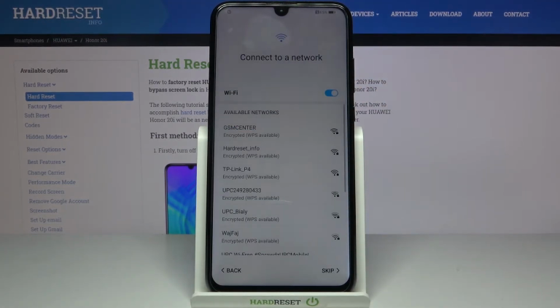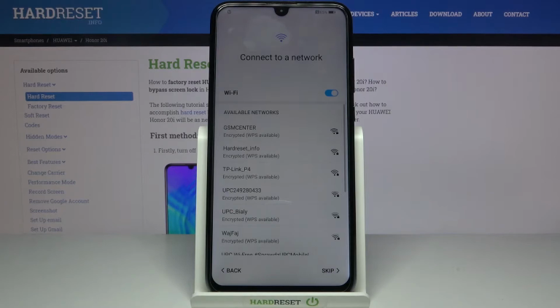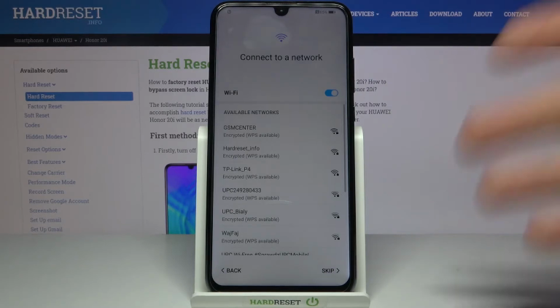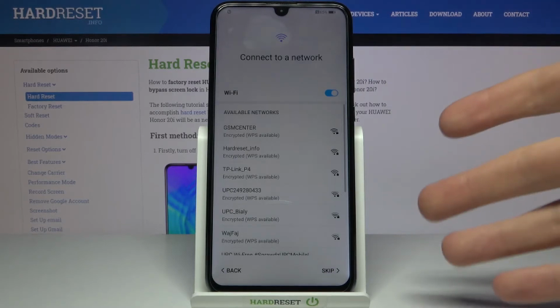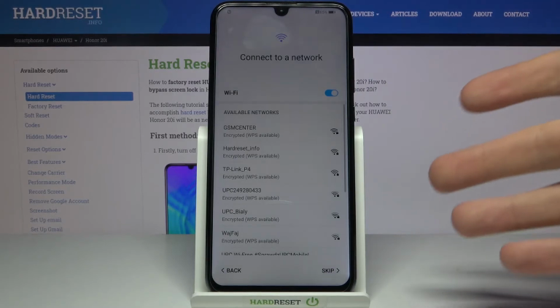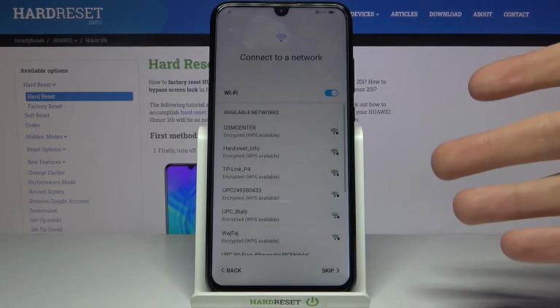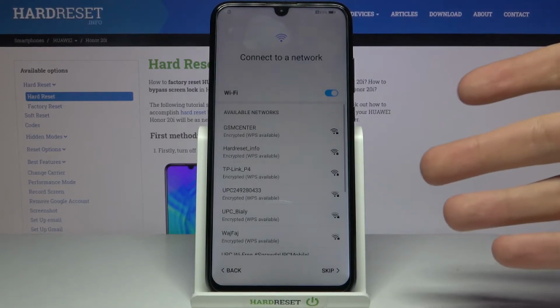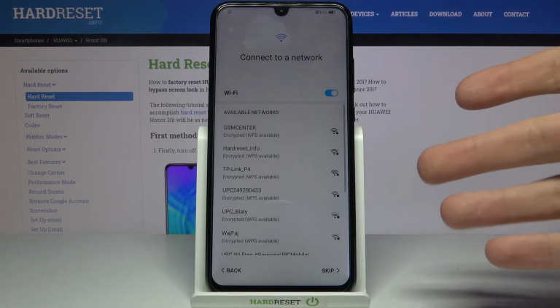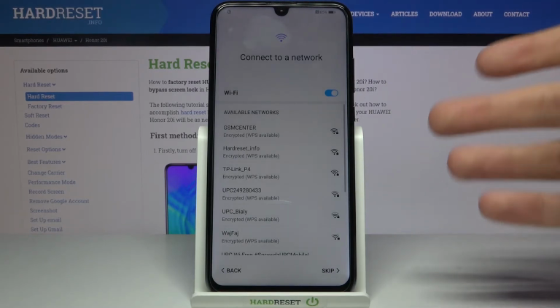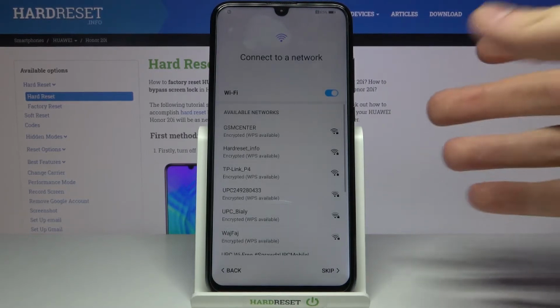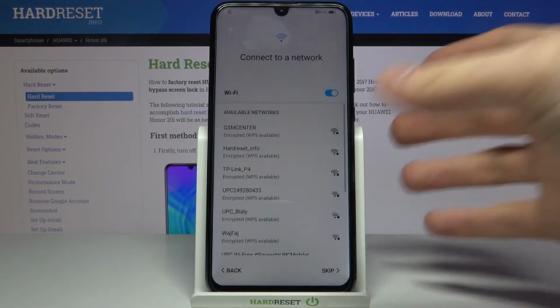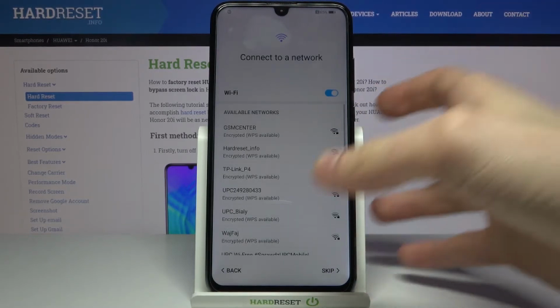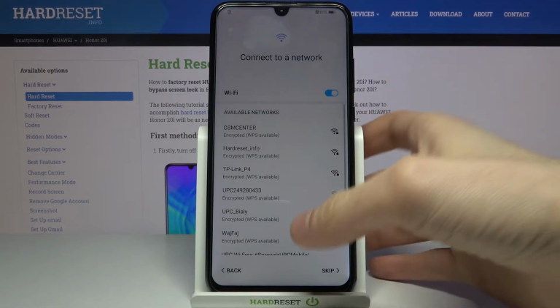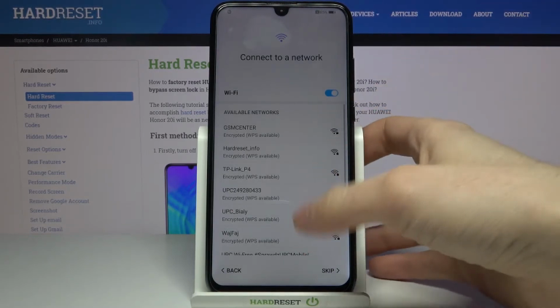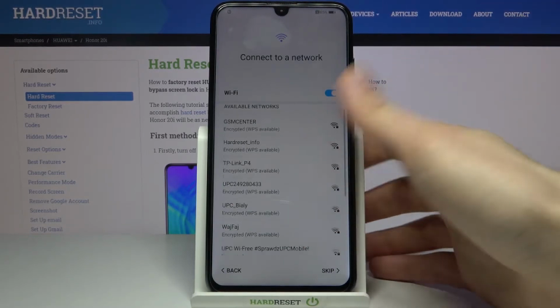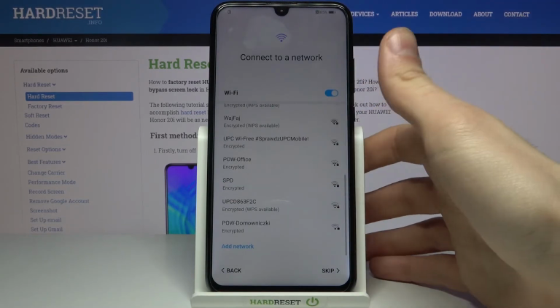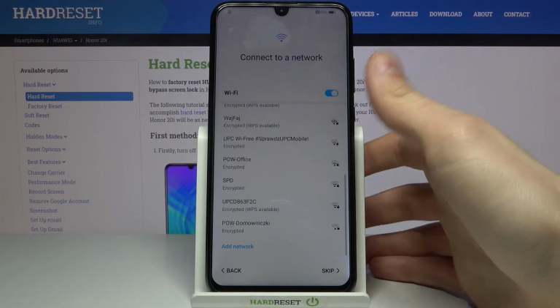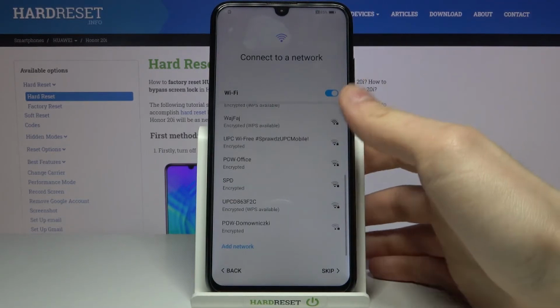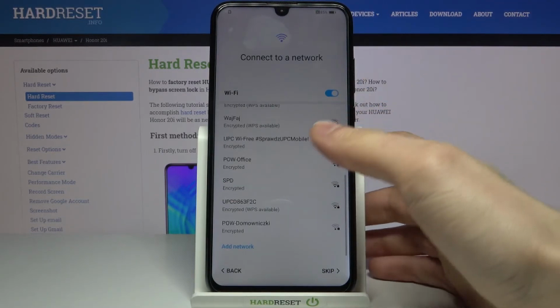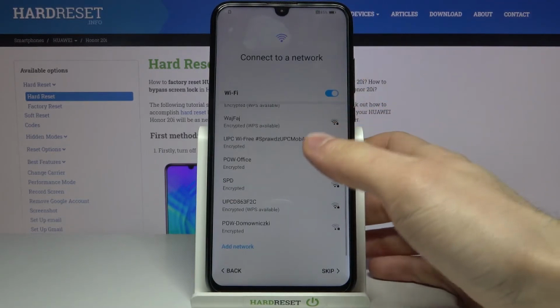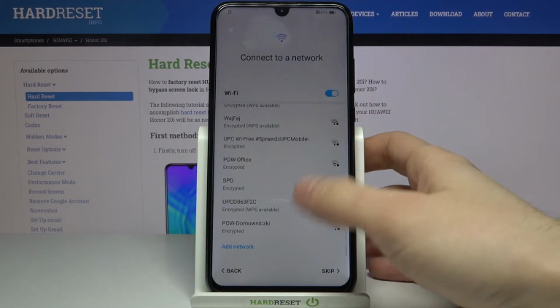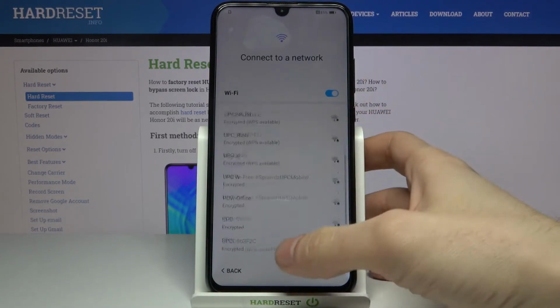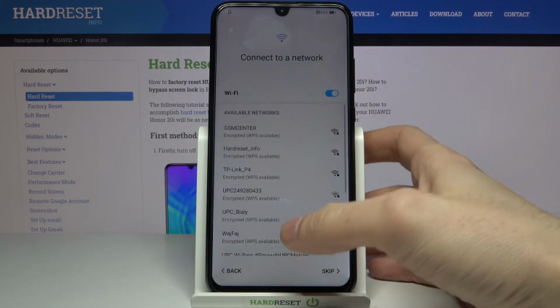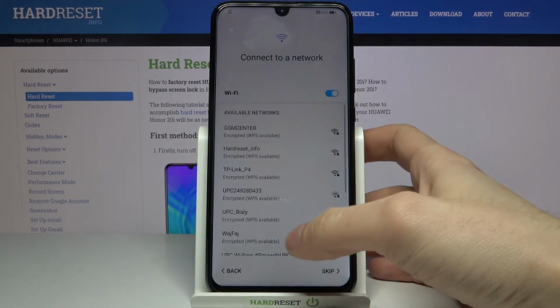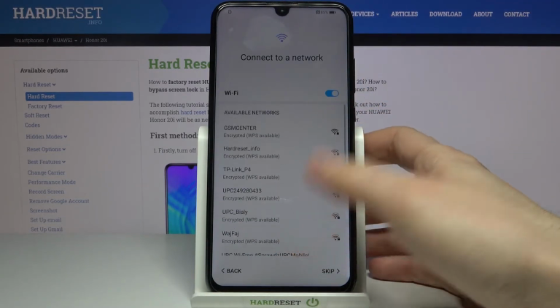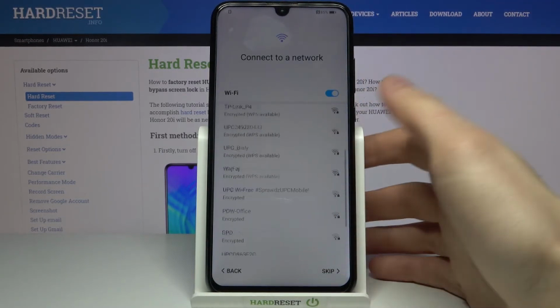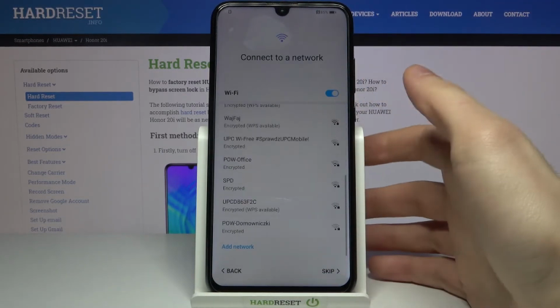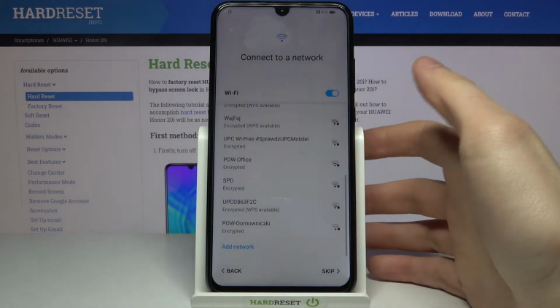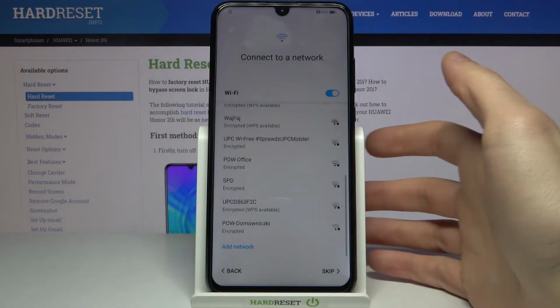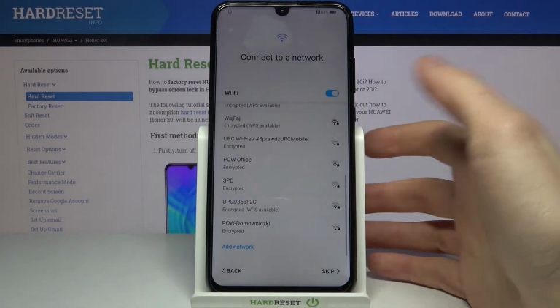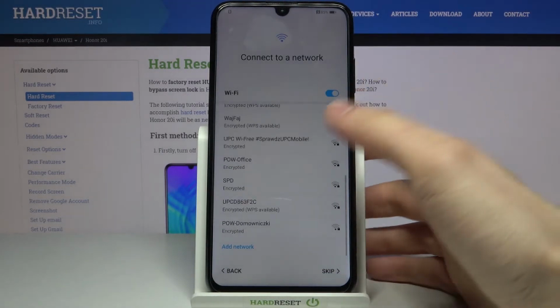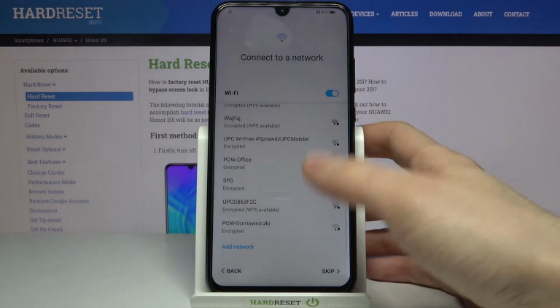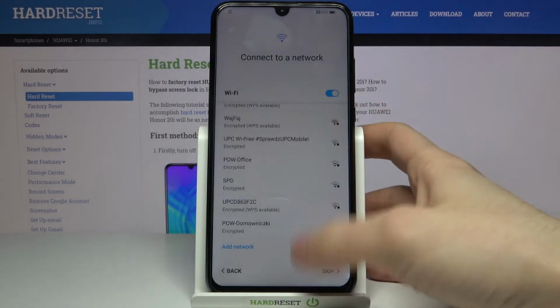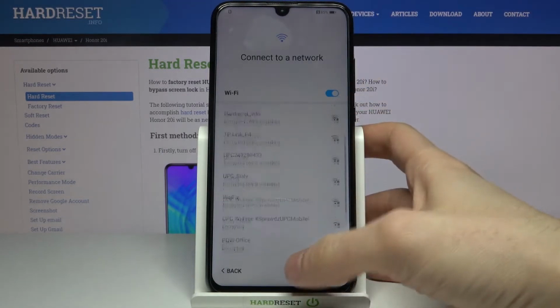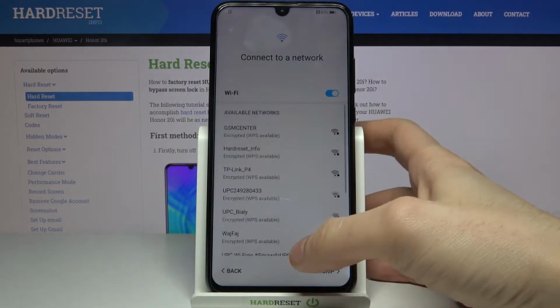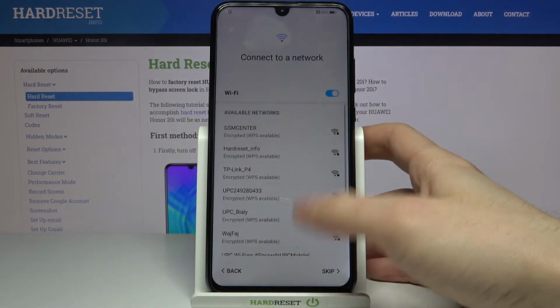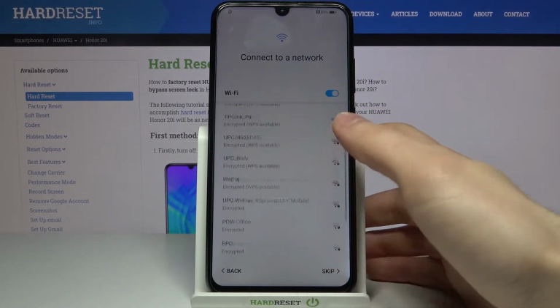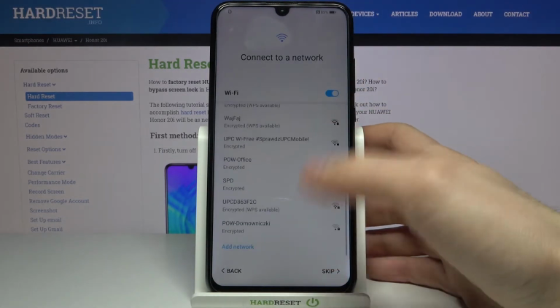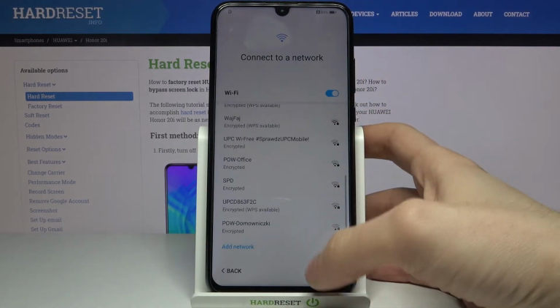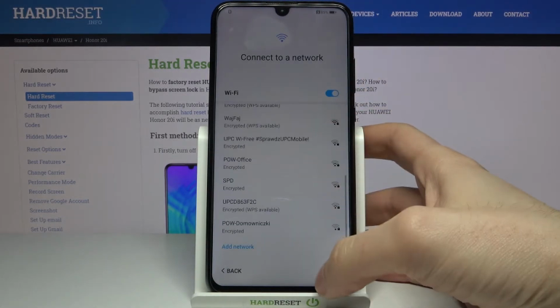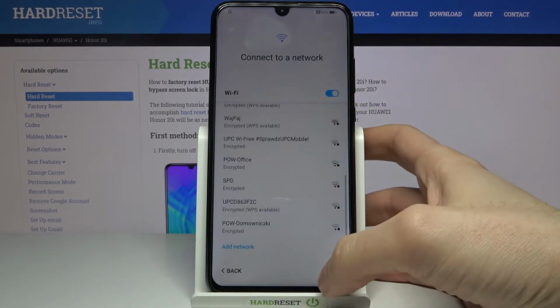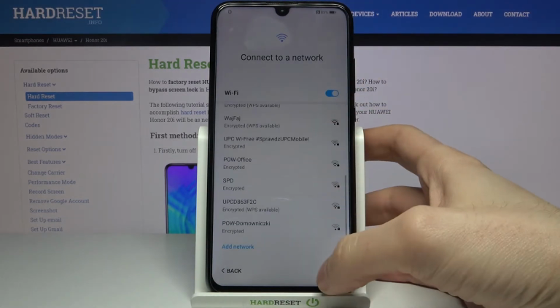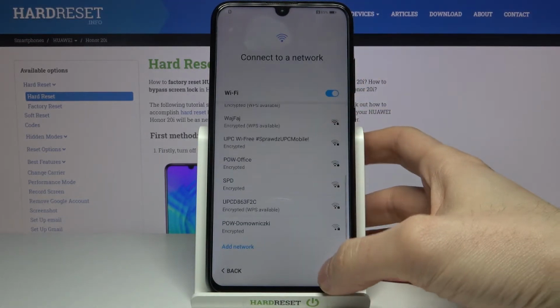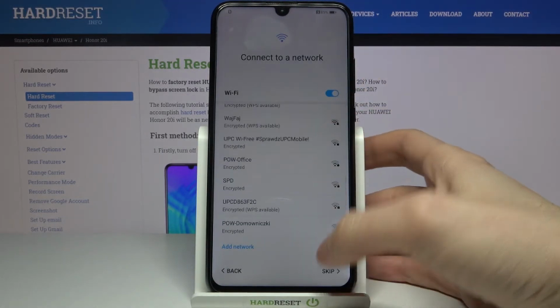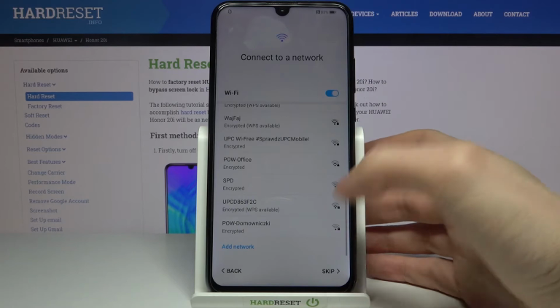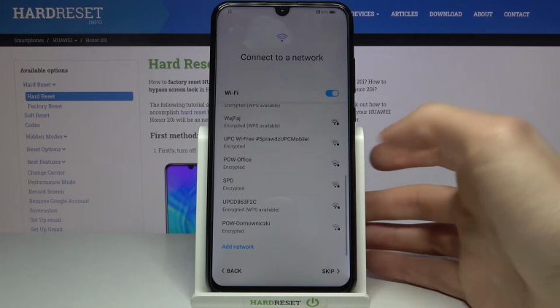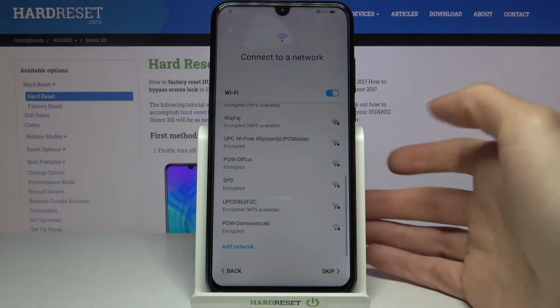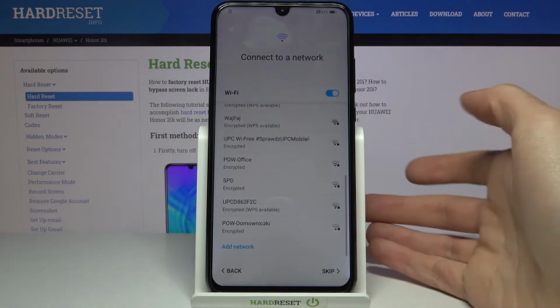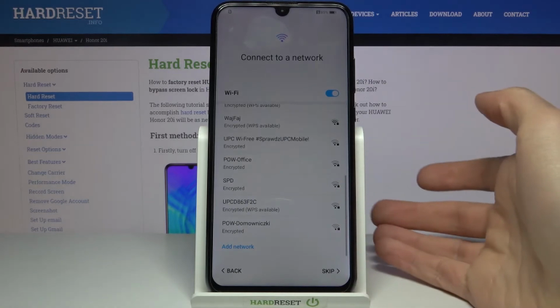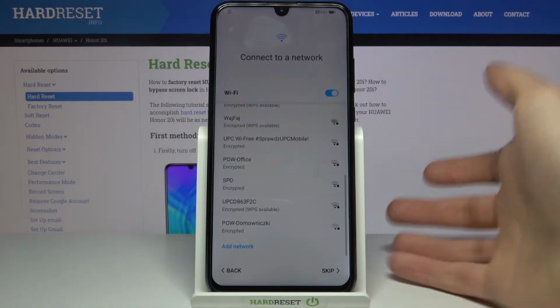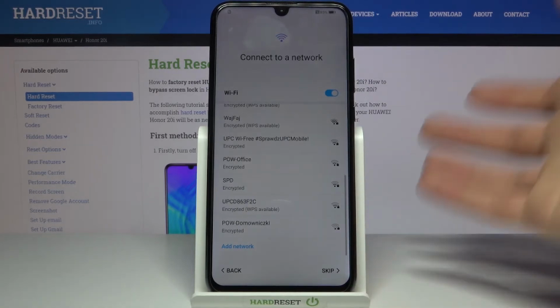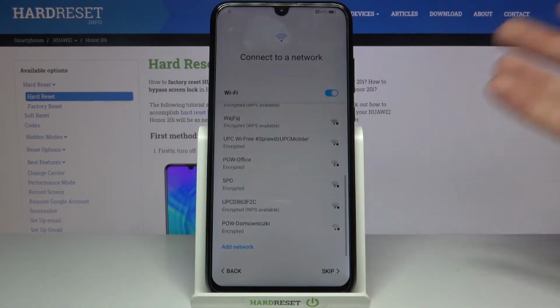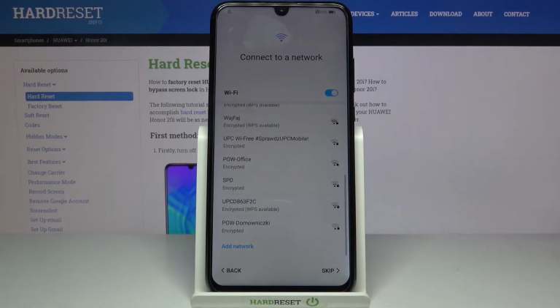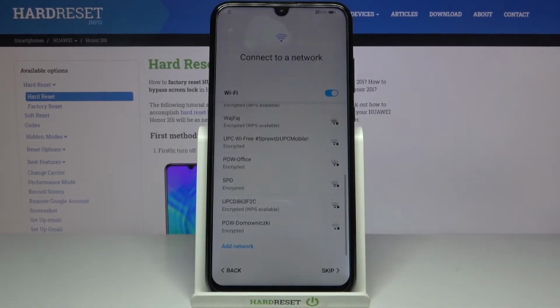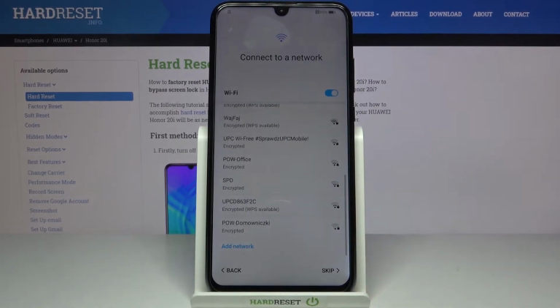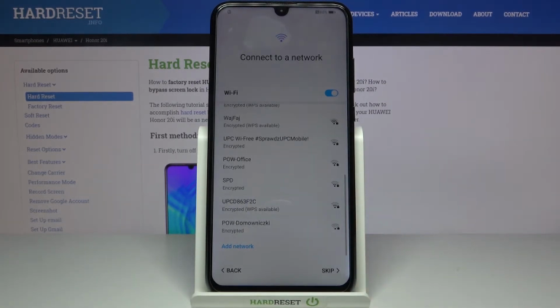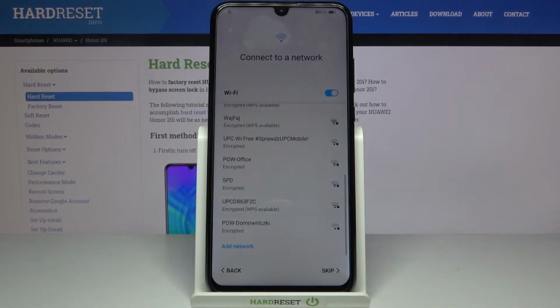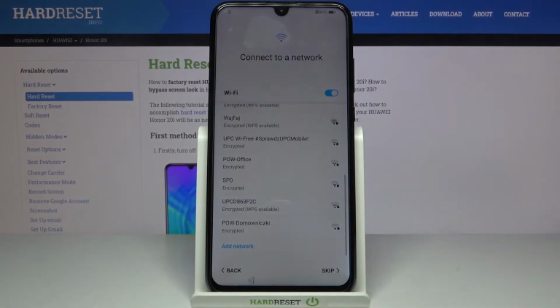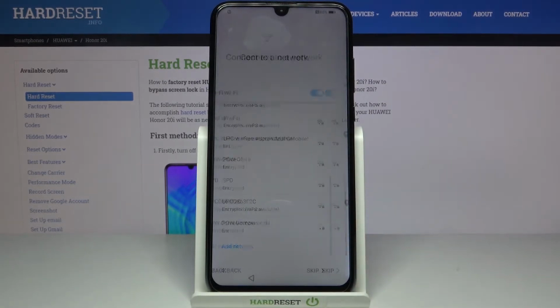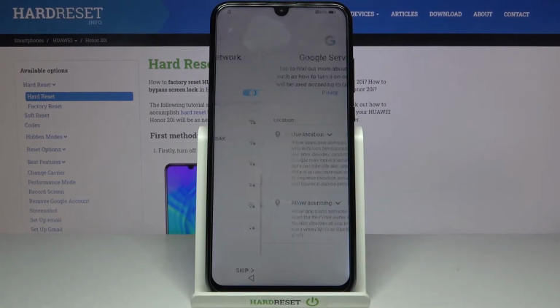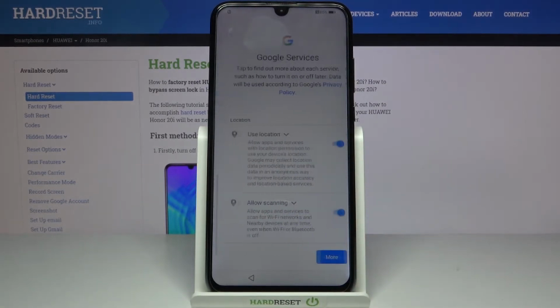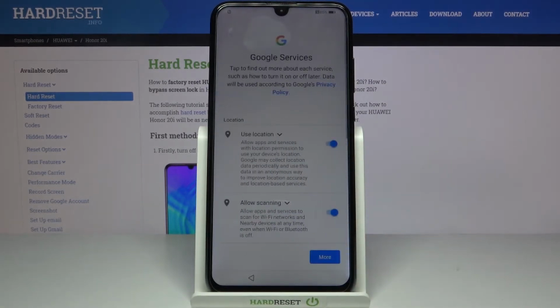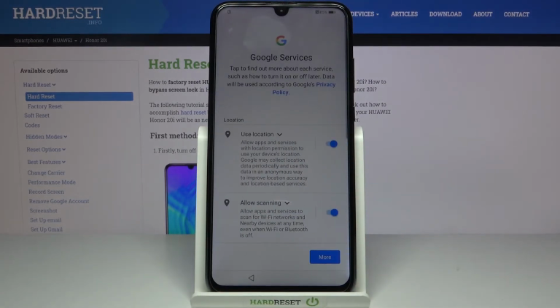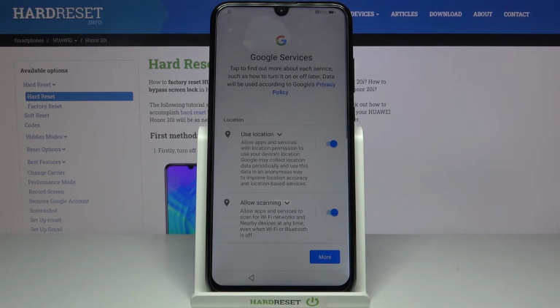Then you can connect to the Wi-Fi, but if you don't have any open Wi-Fi network around you, you can just skip that step and connect to Wi-Fi anytime later.